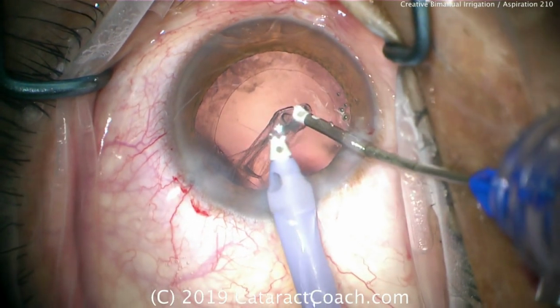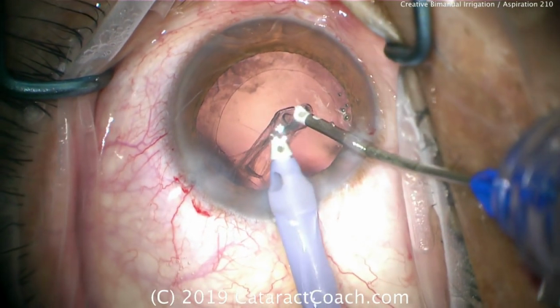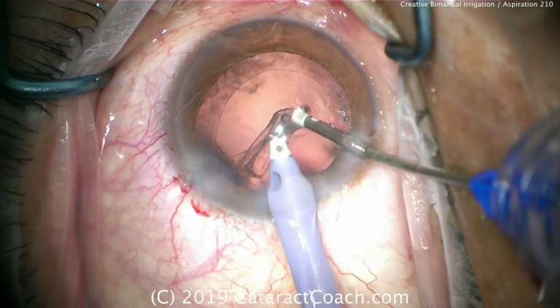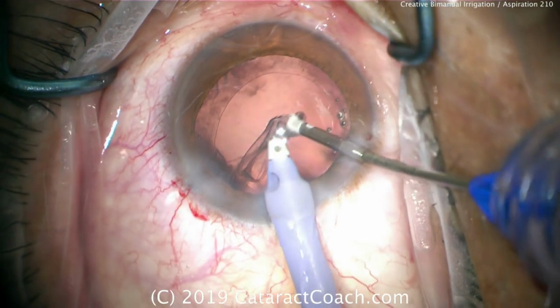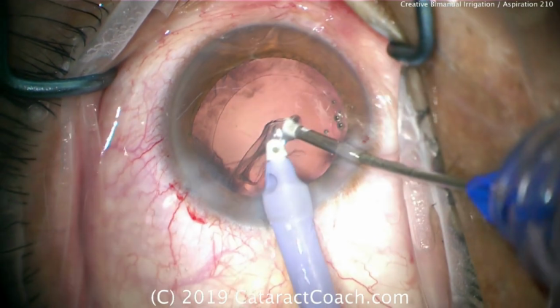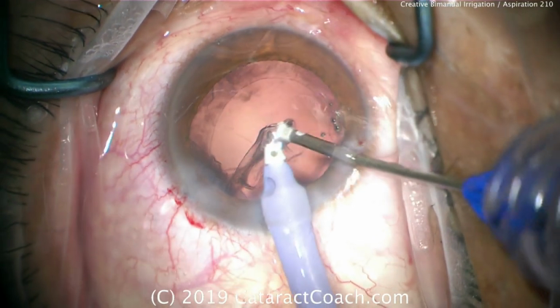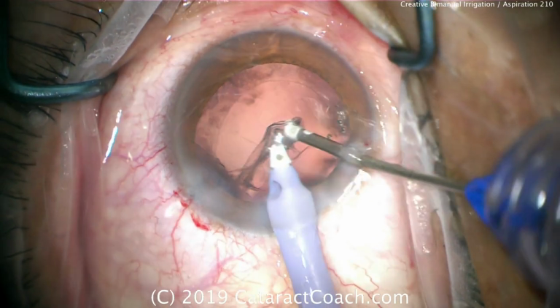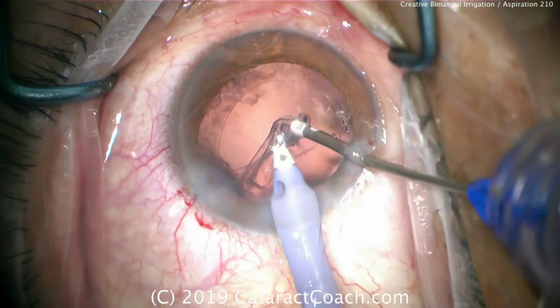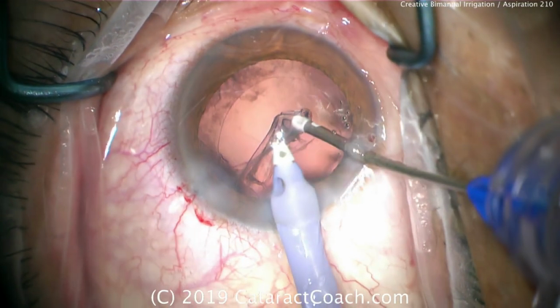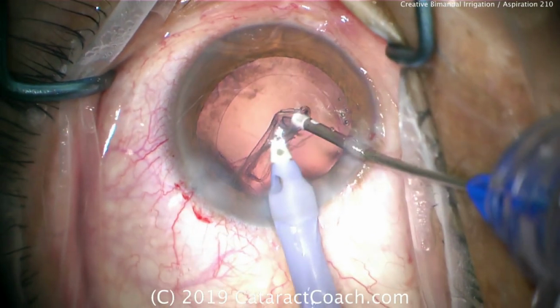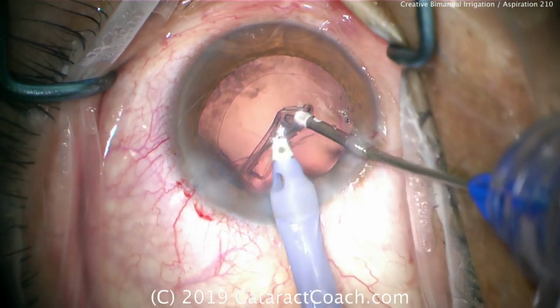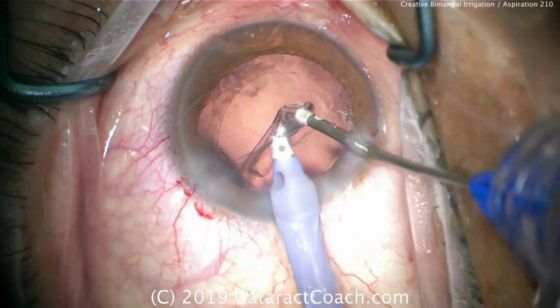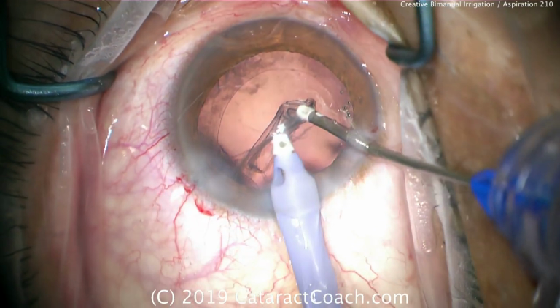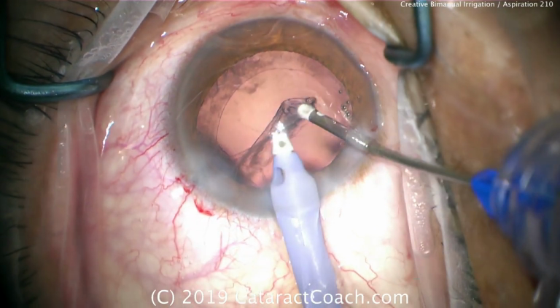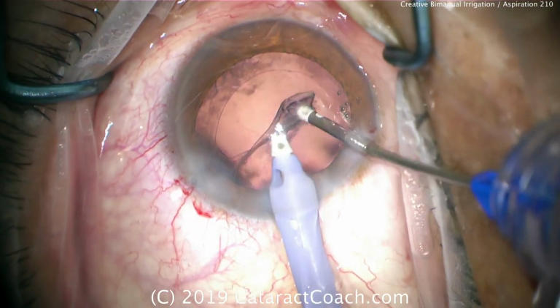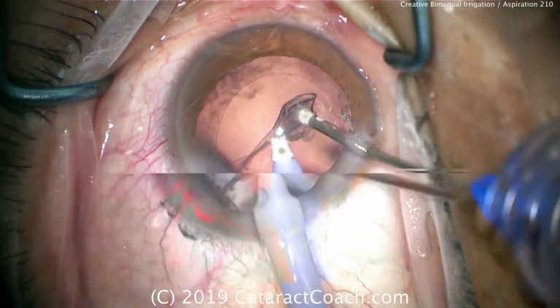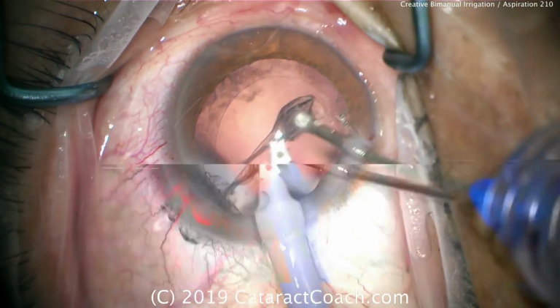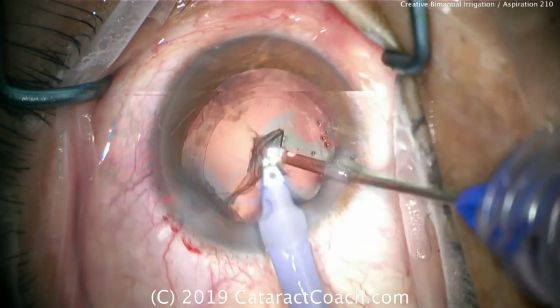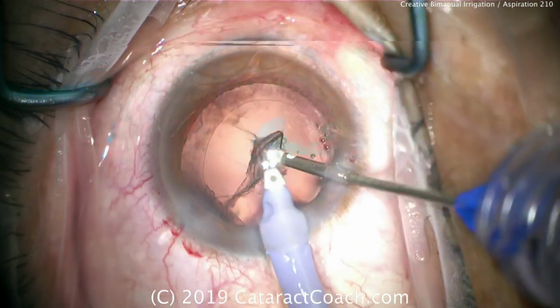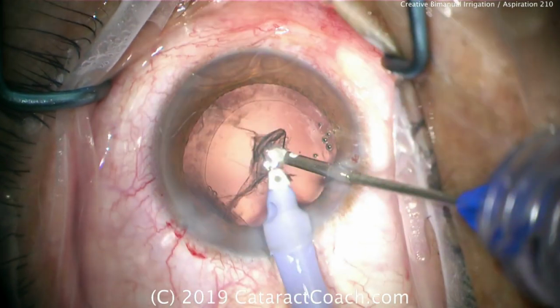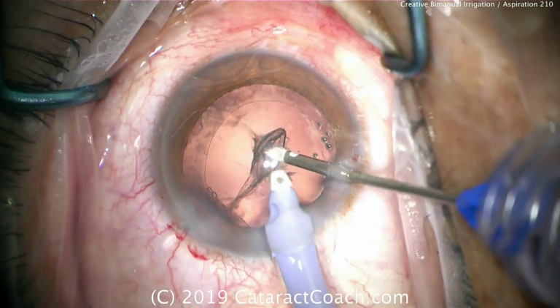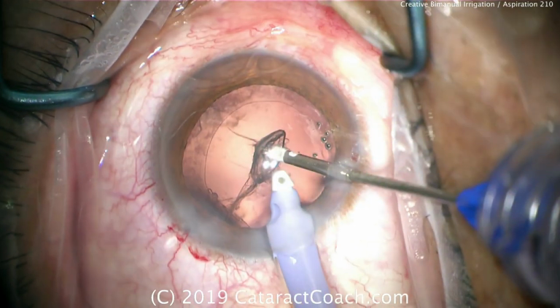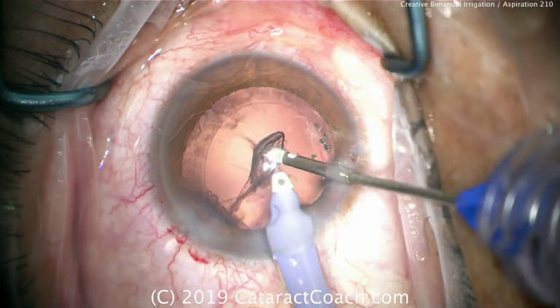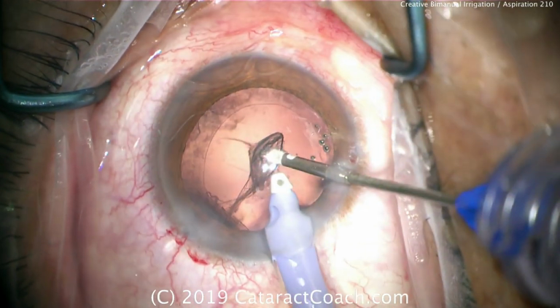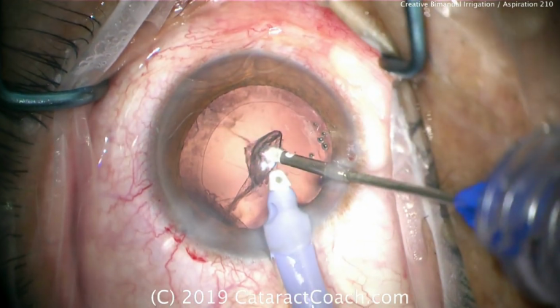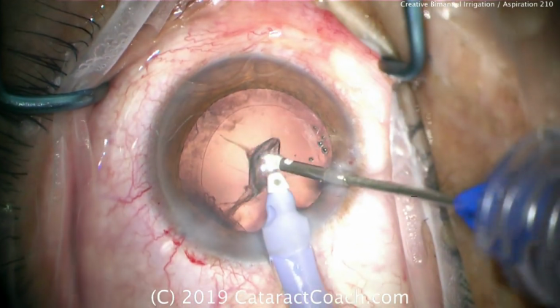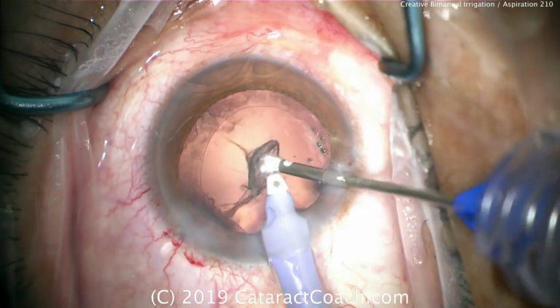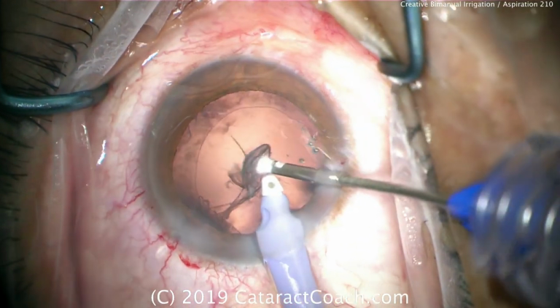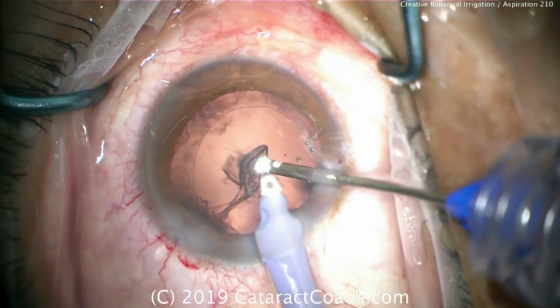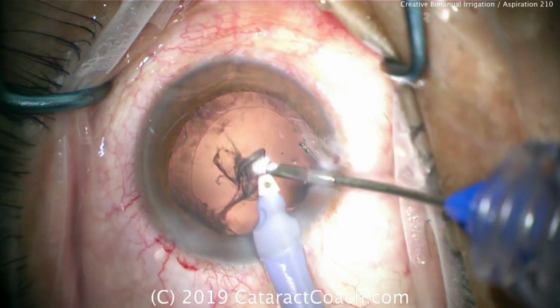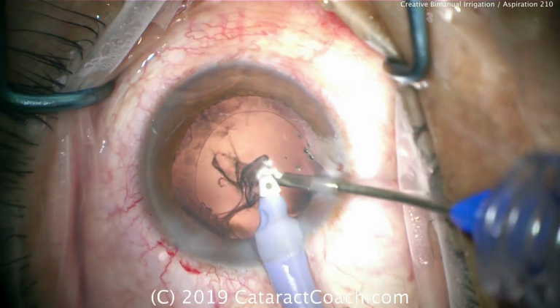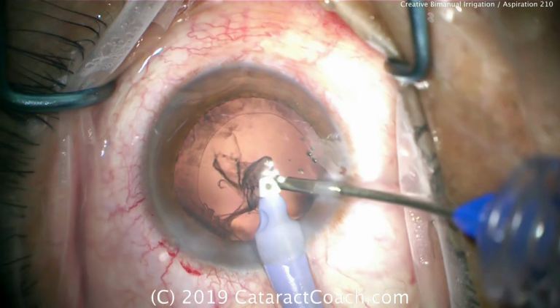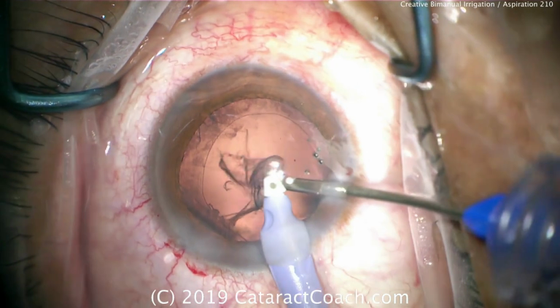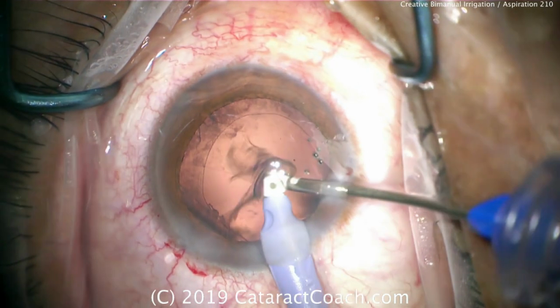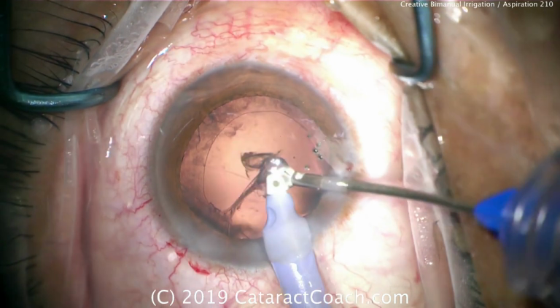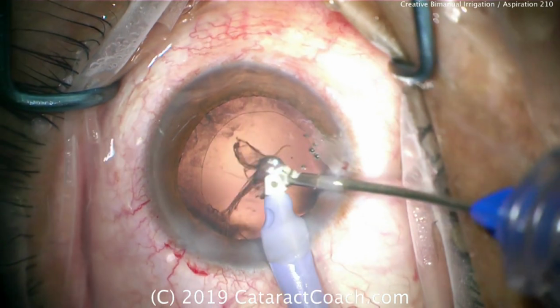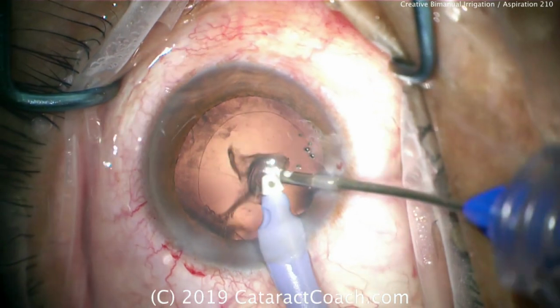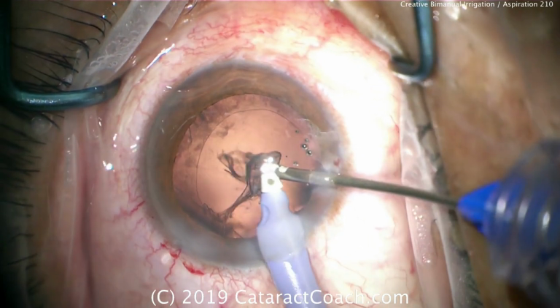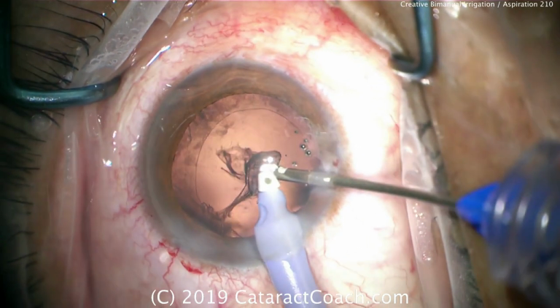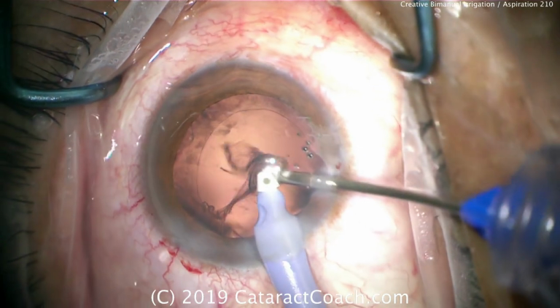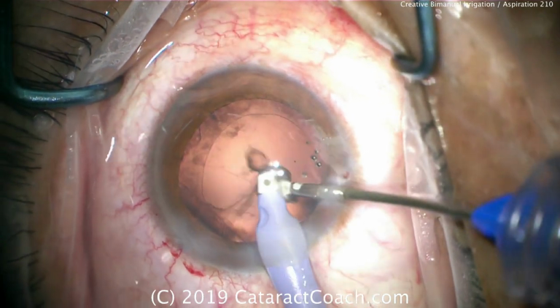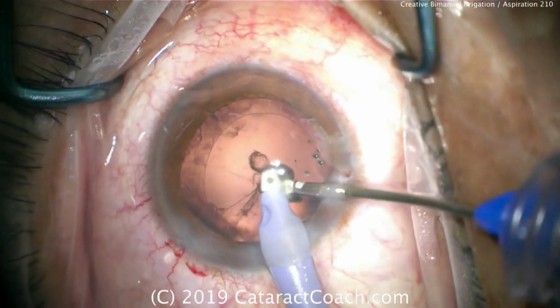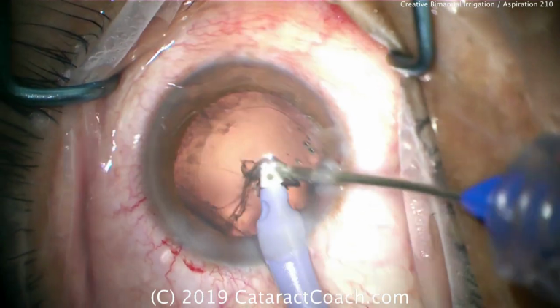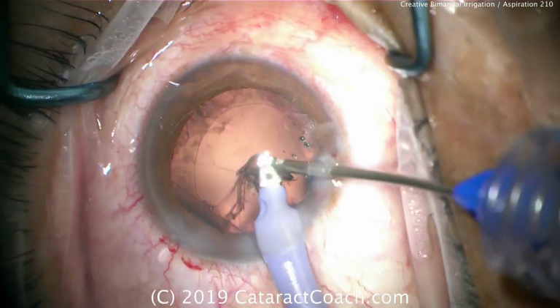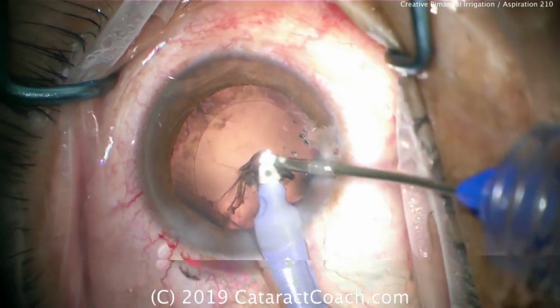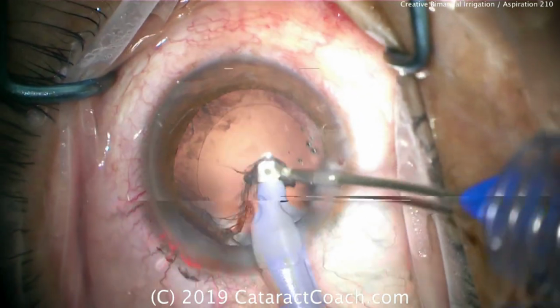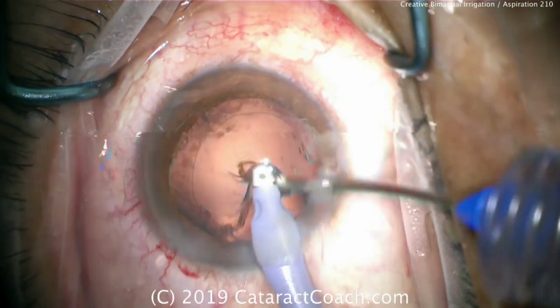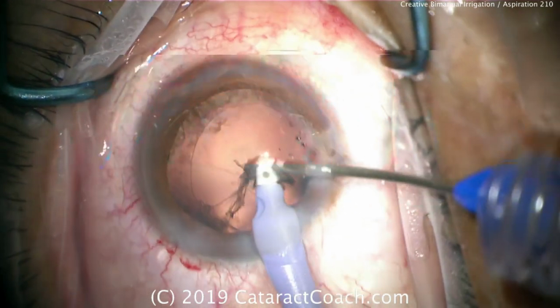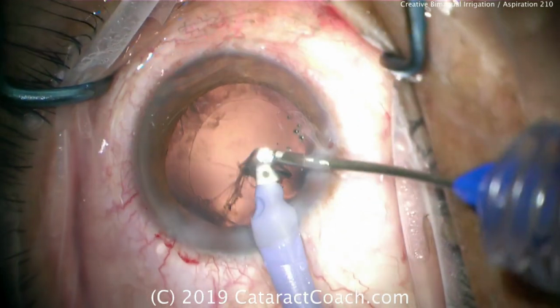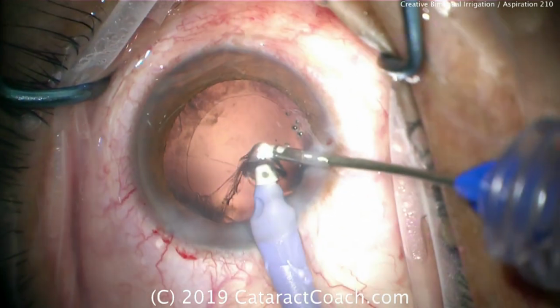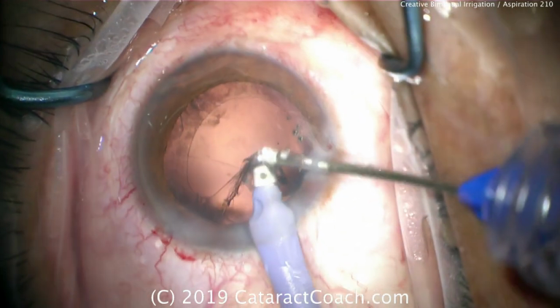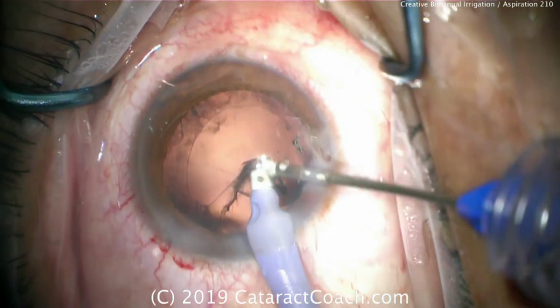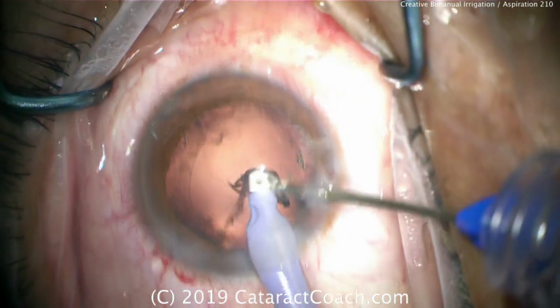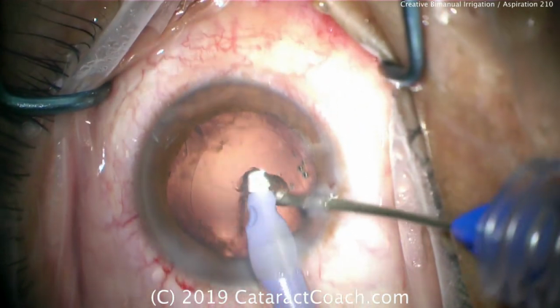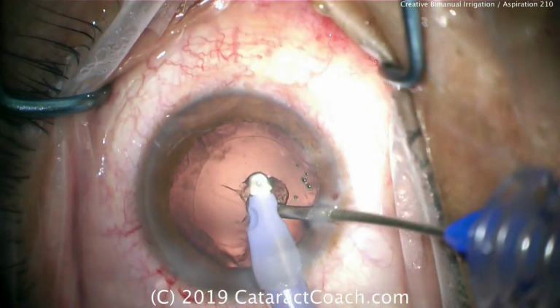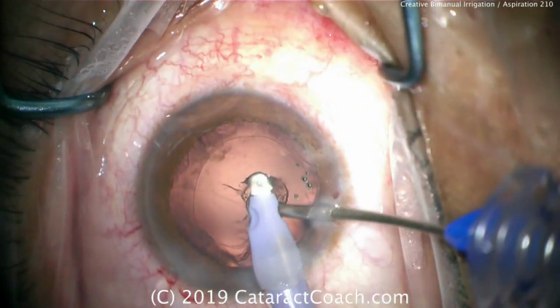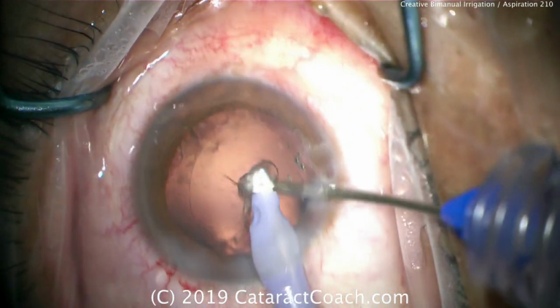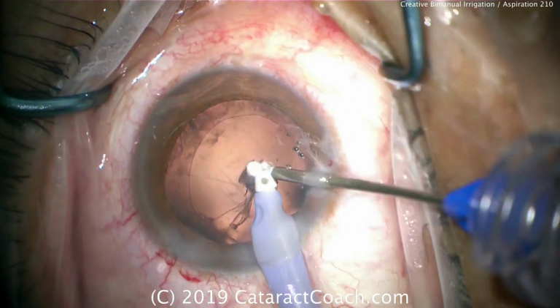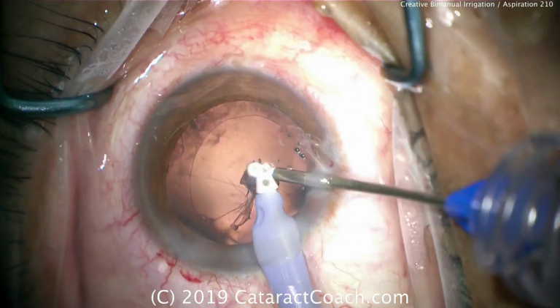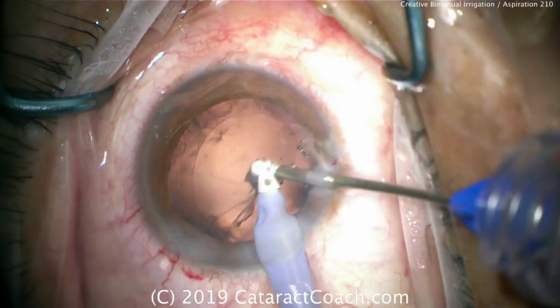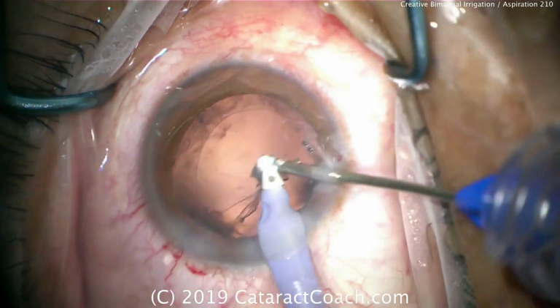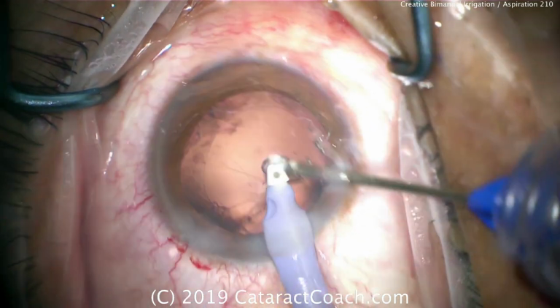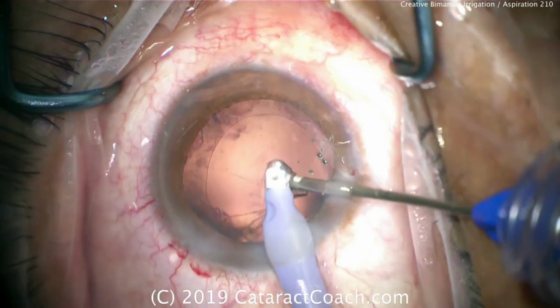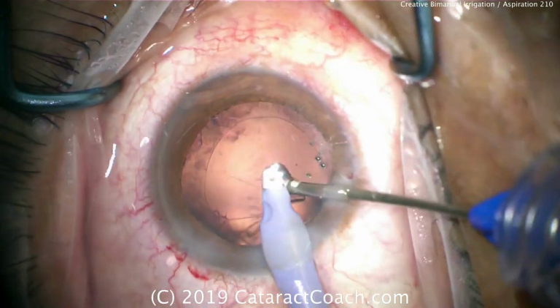You can switch hands here if you'd like. You can keep the hands and just move your positioning of them. Either way is acceptable.